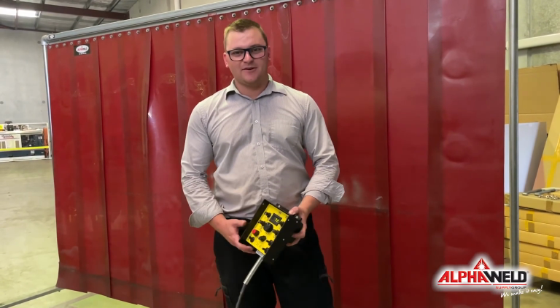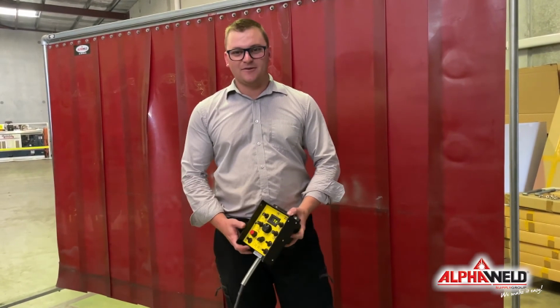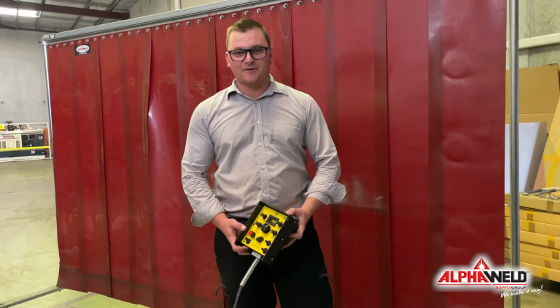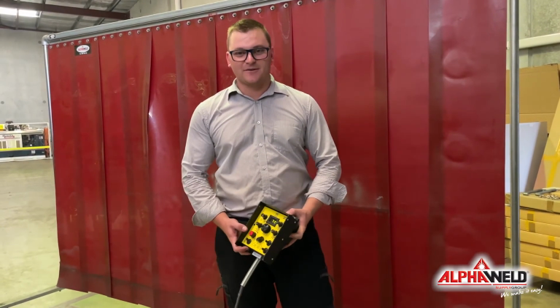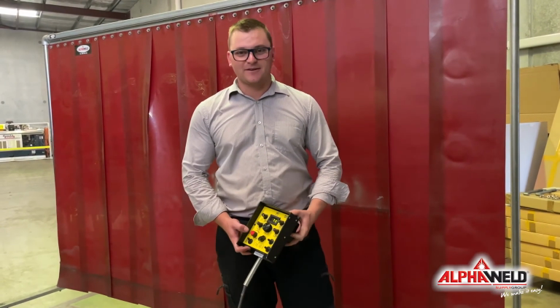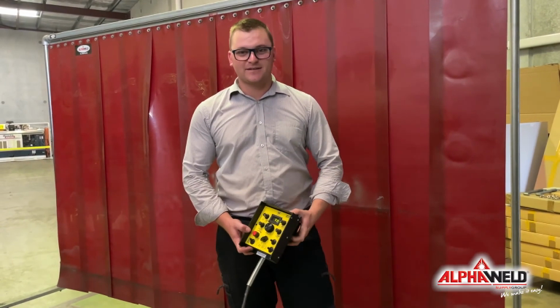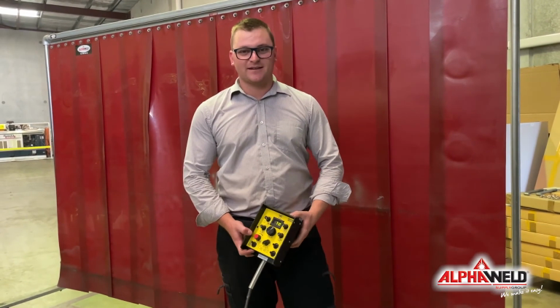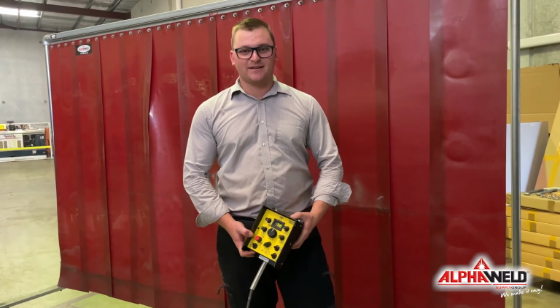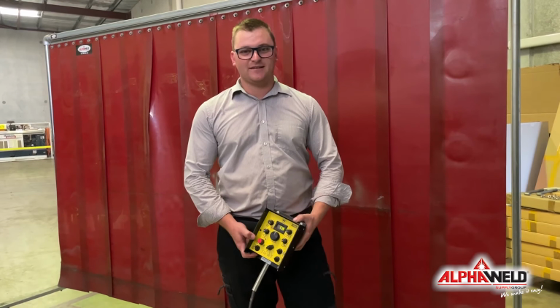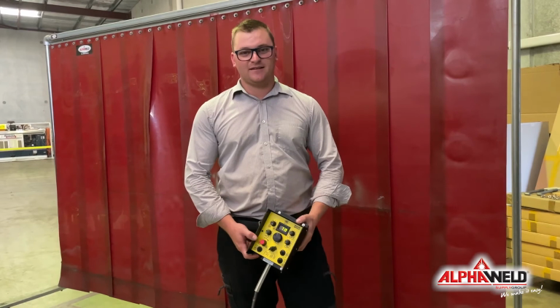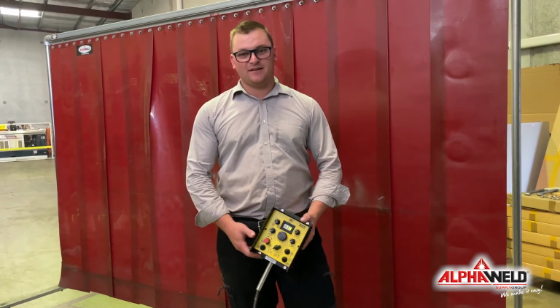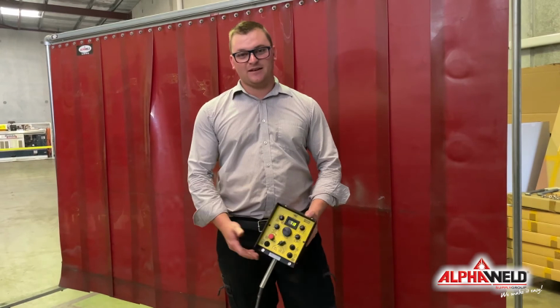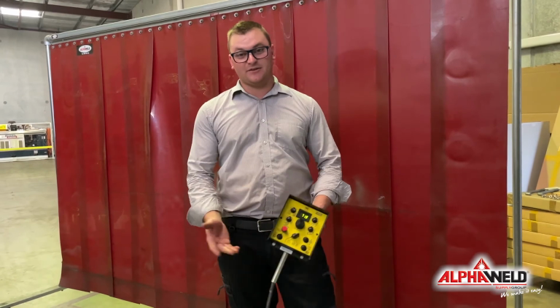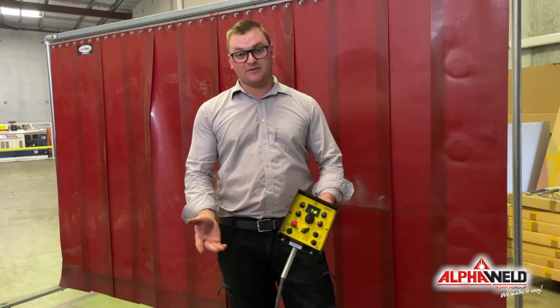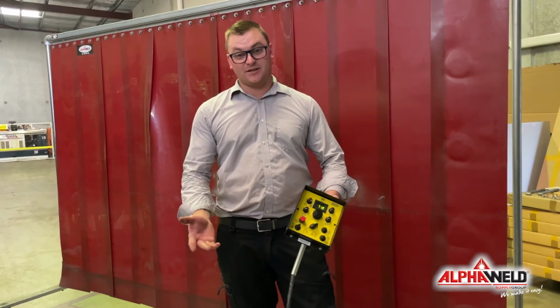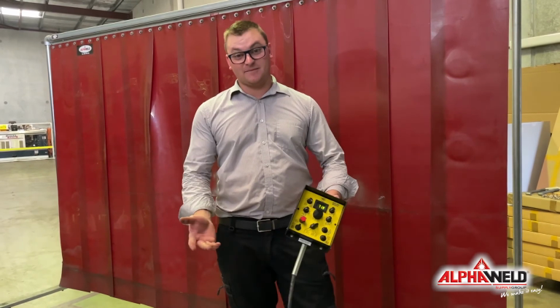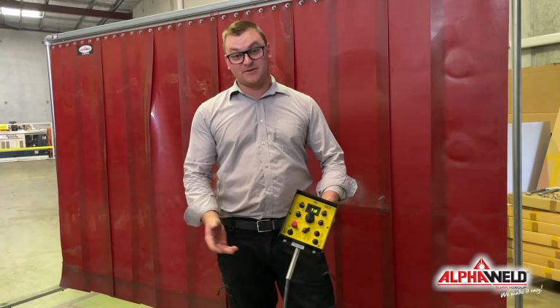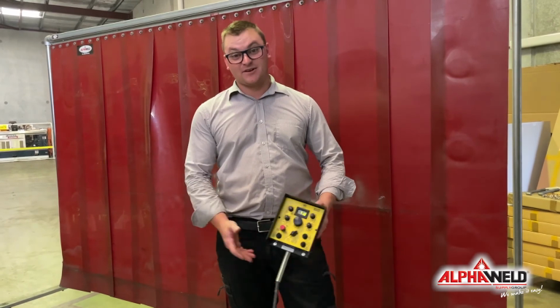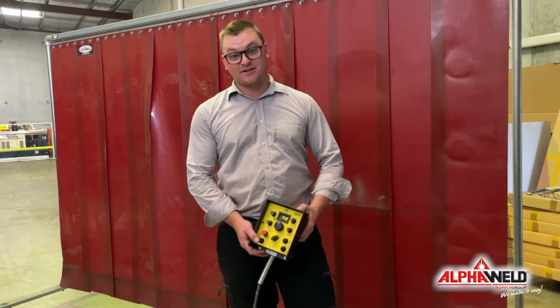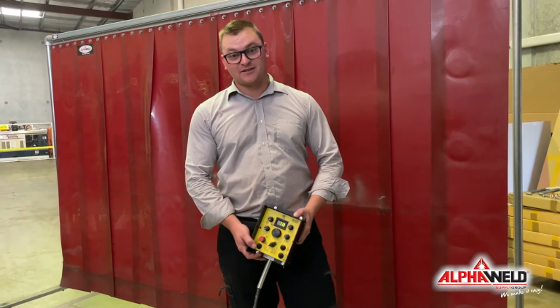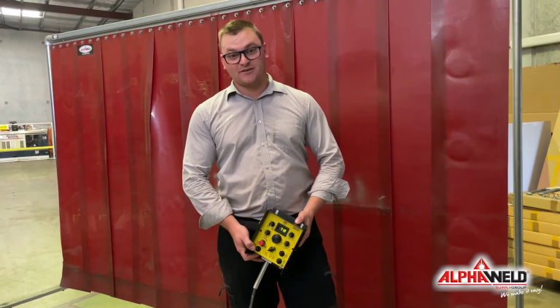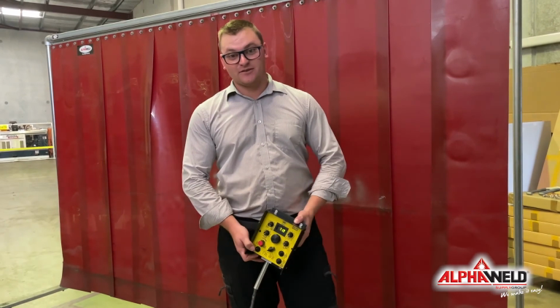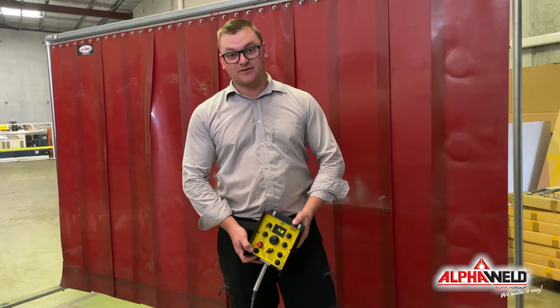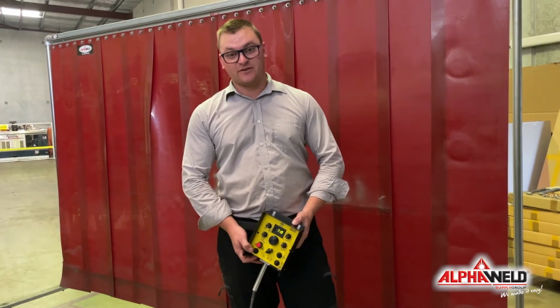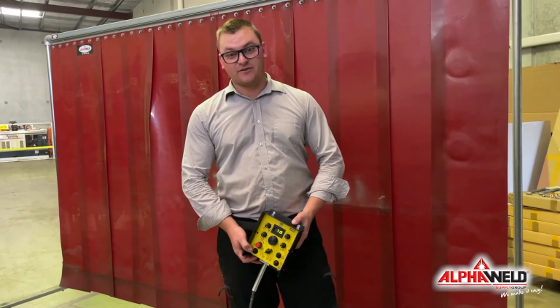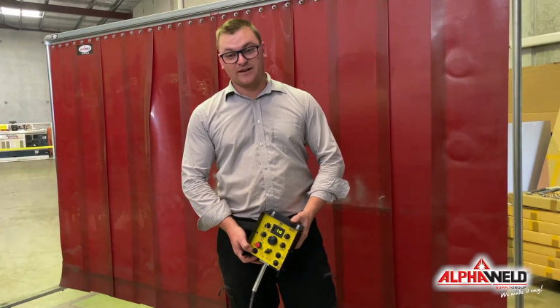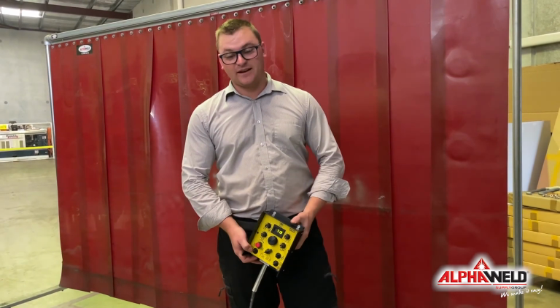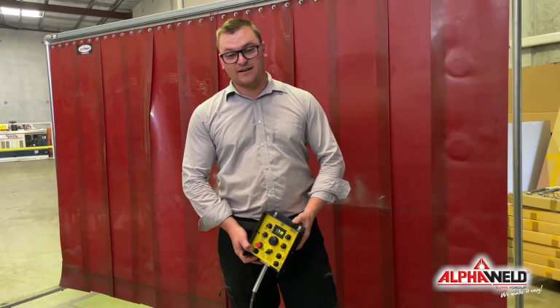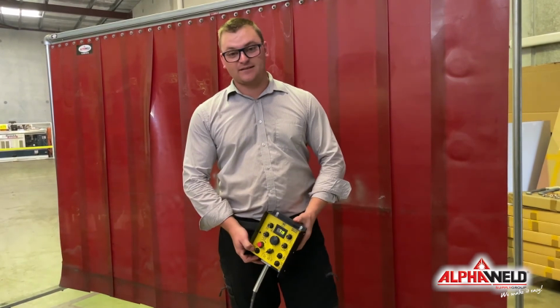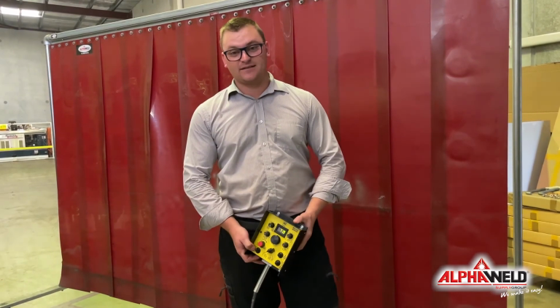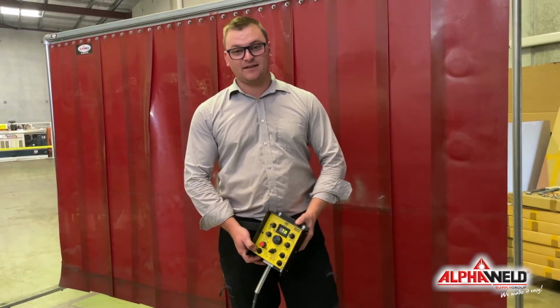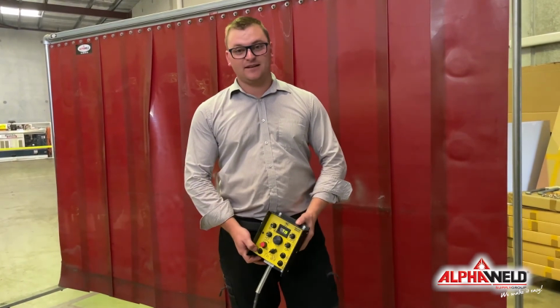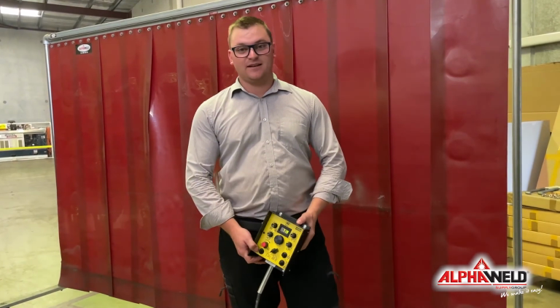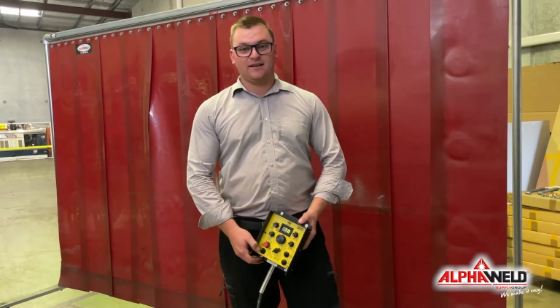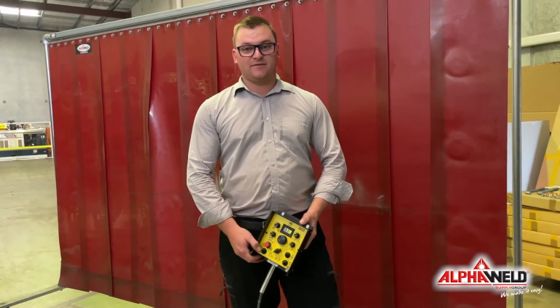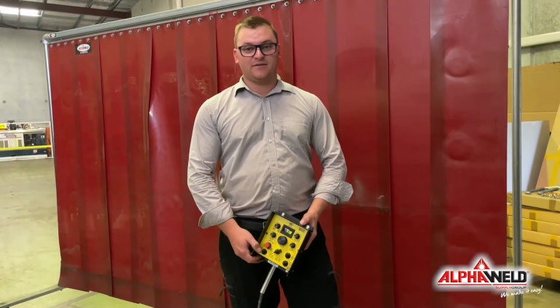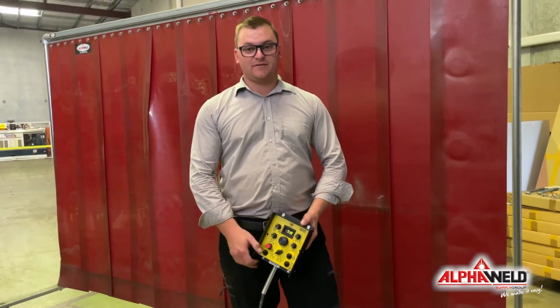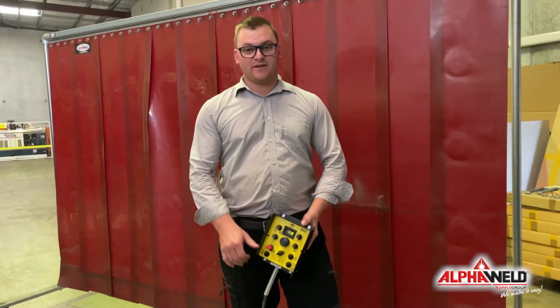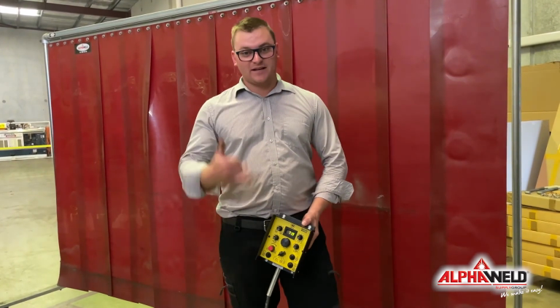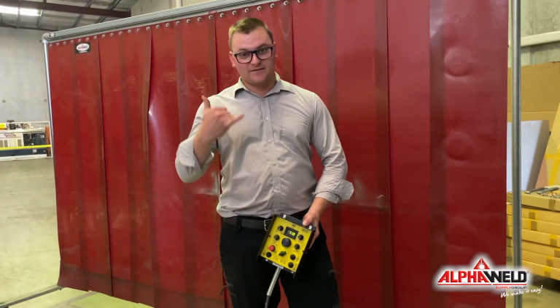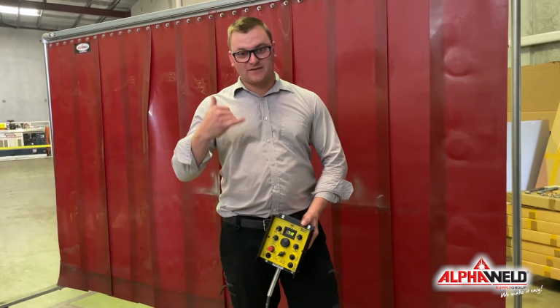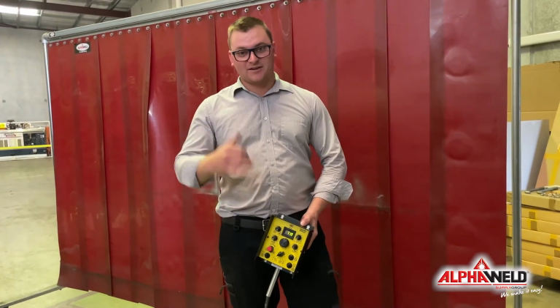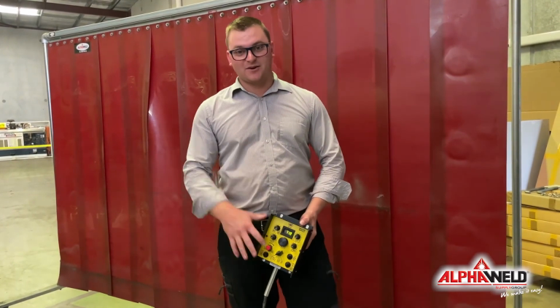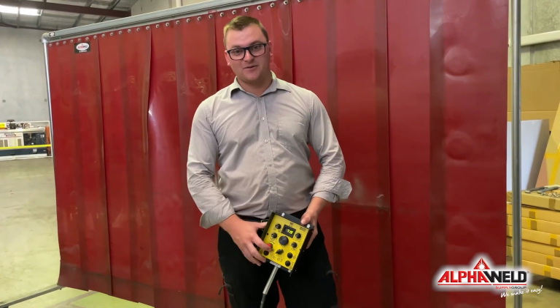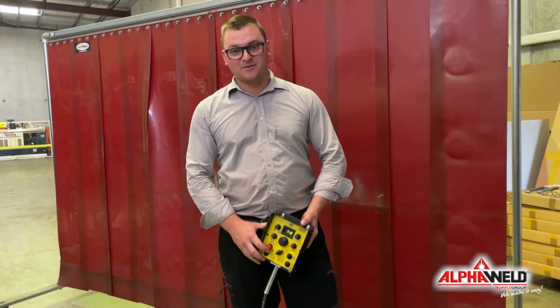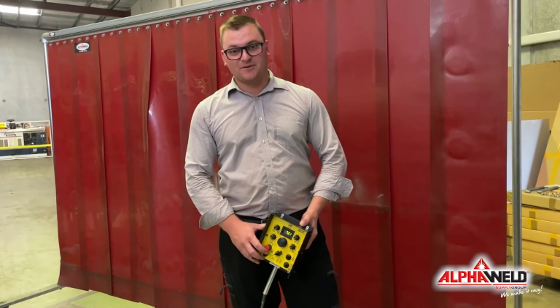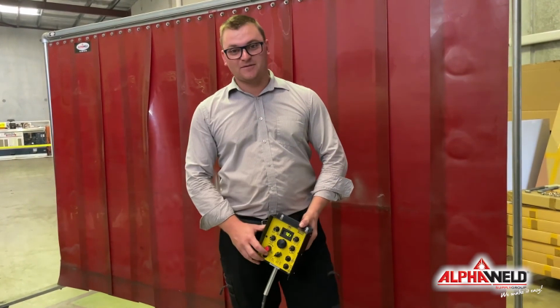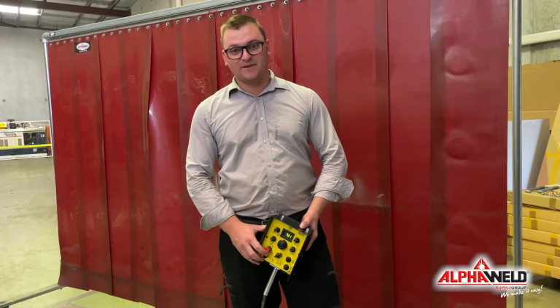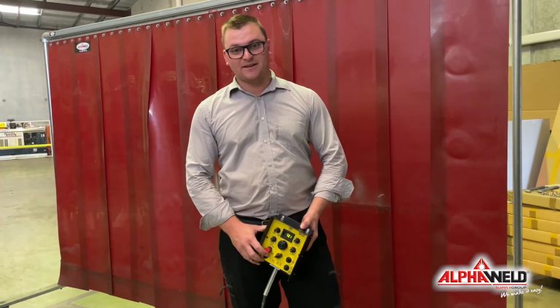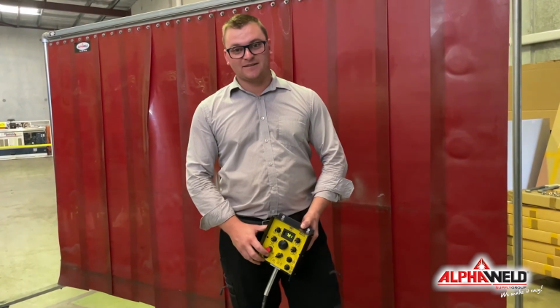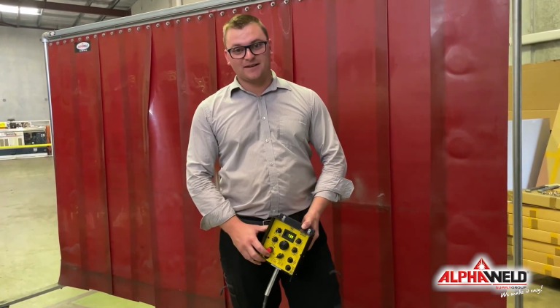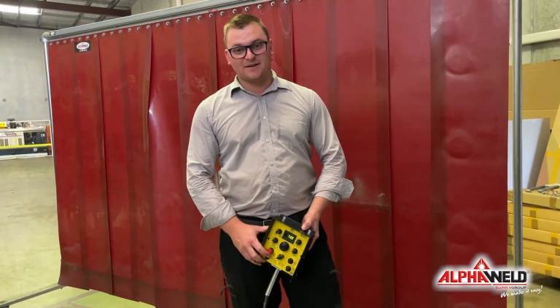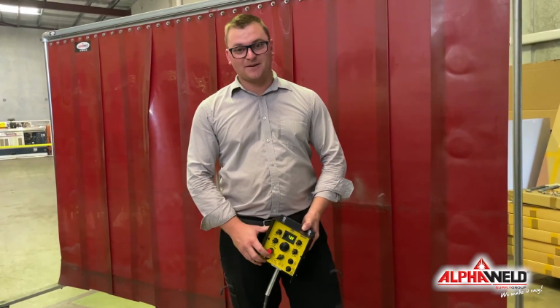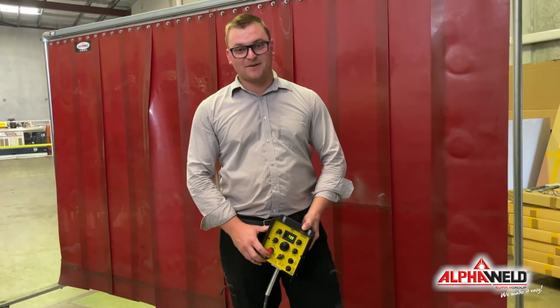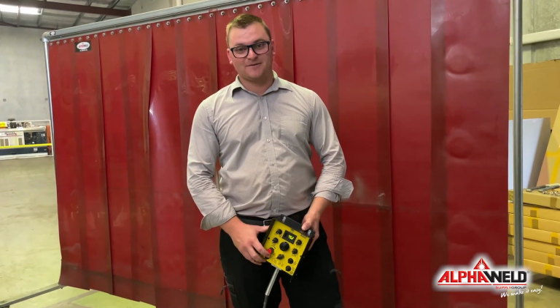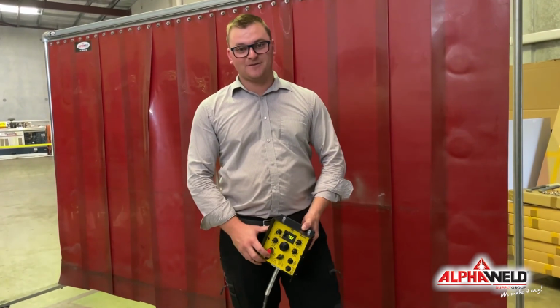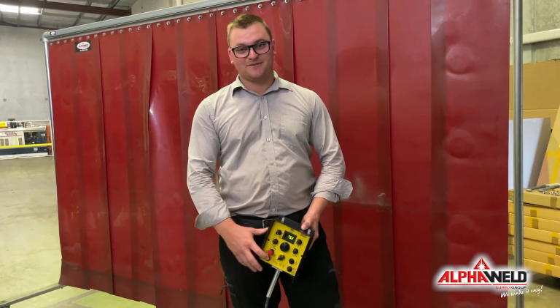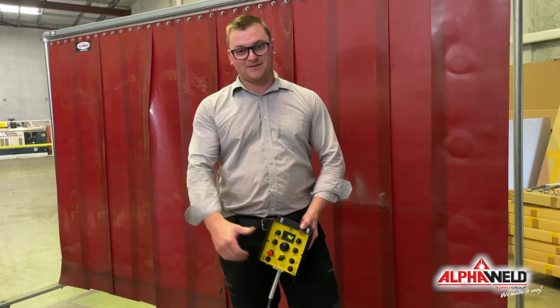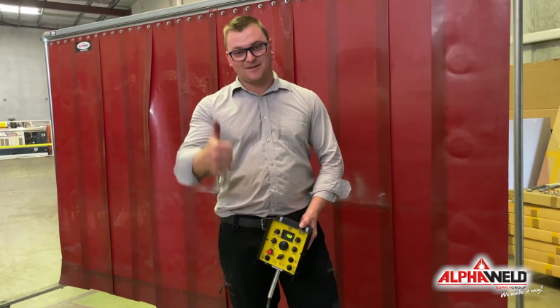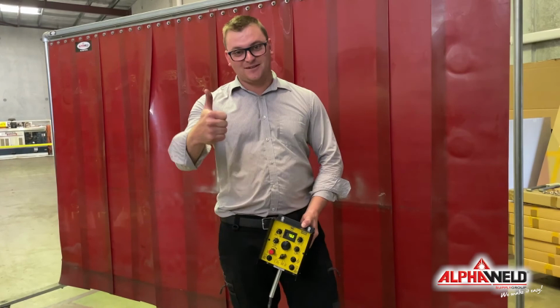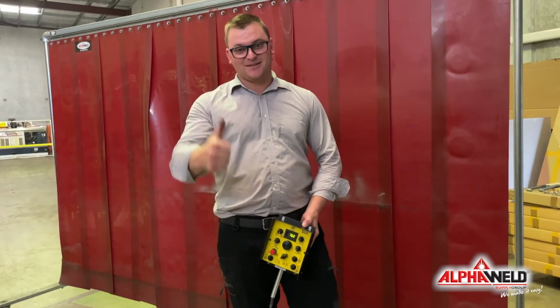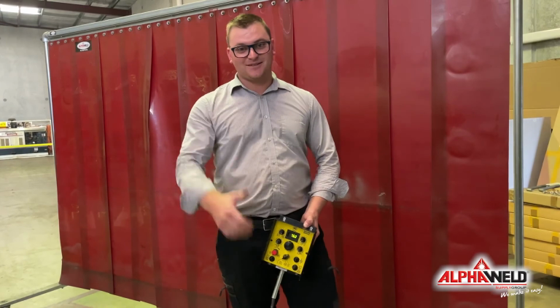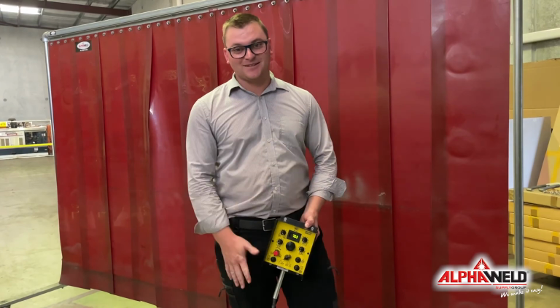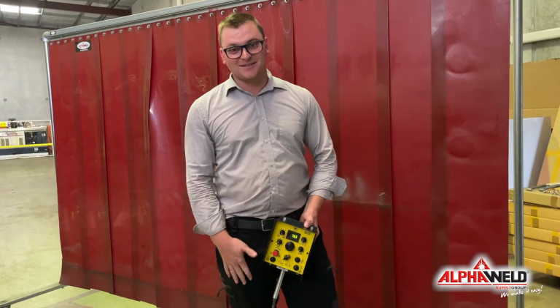For a demonstration on-site or in-house, feel free to give us a call or click us an email. Cheers.